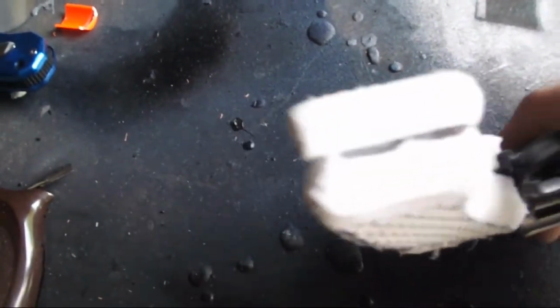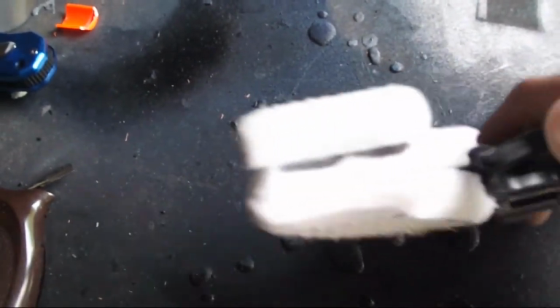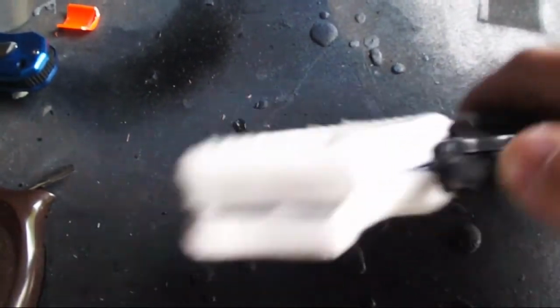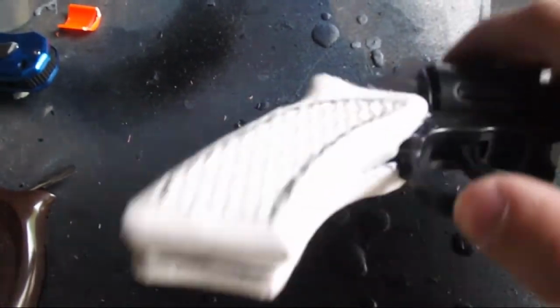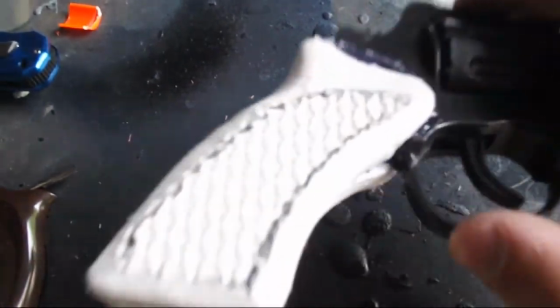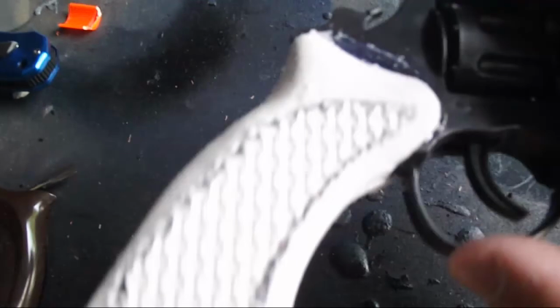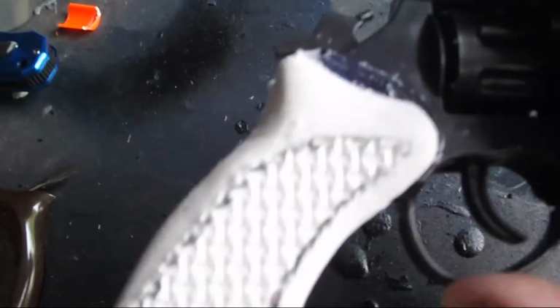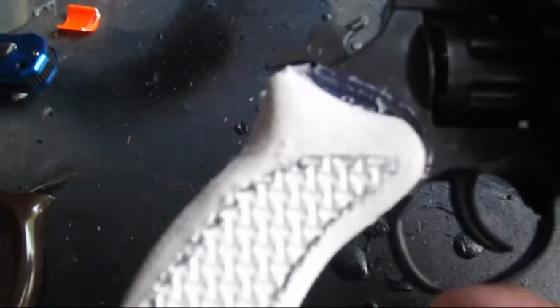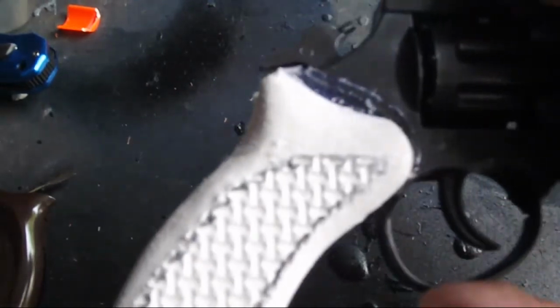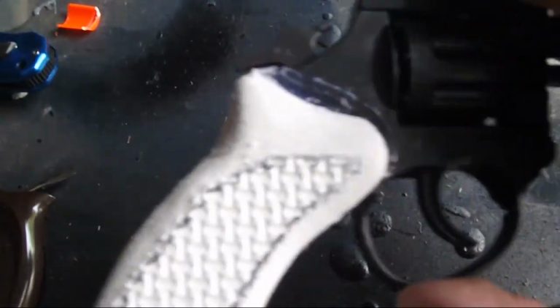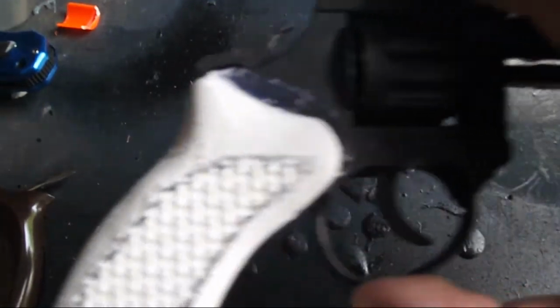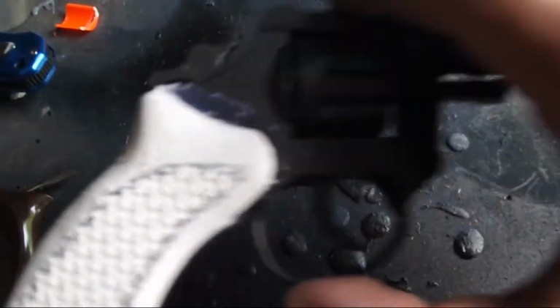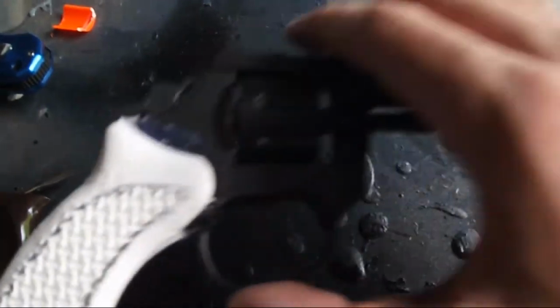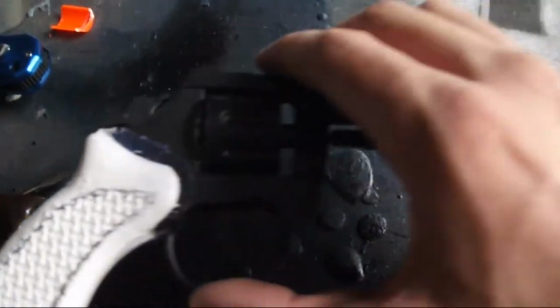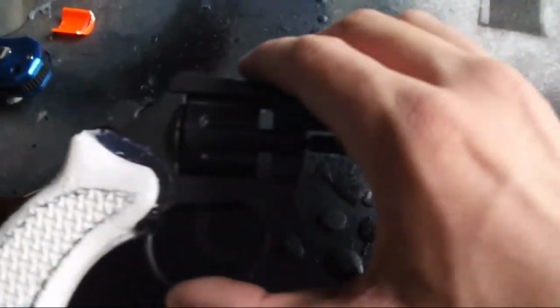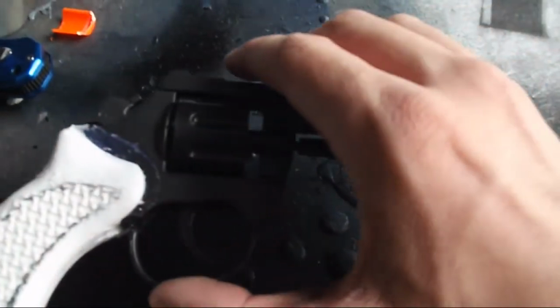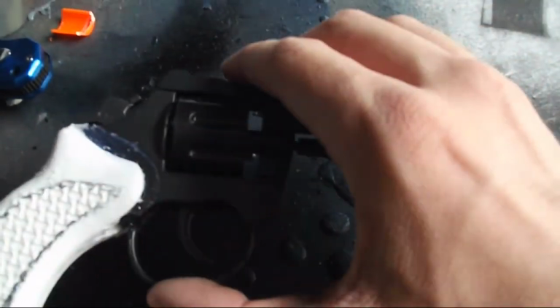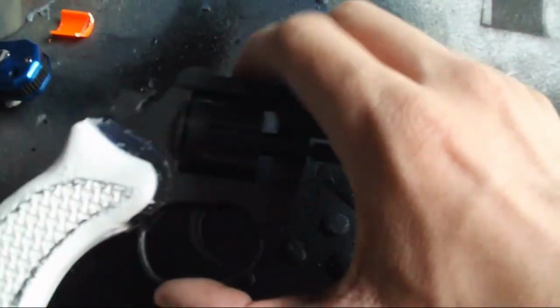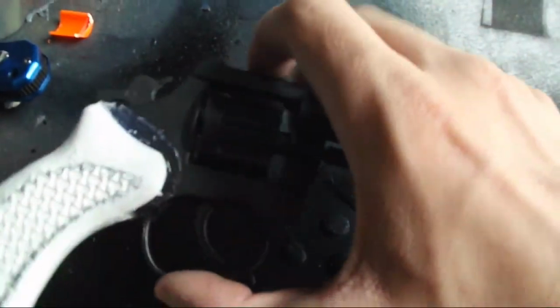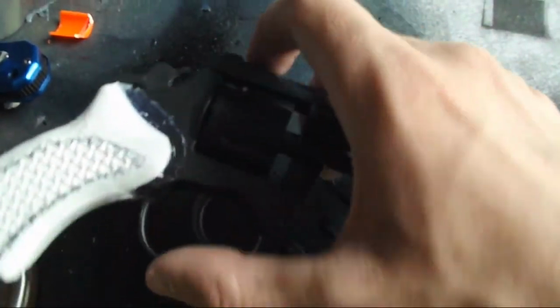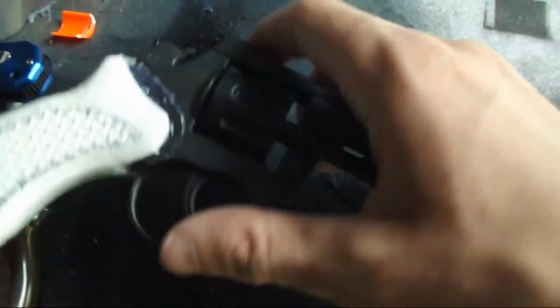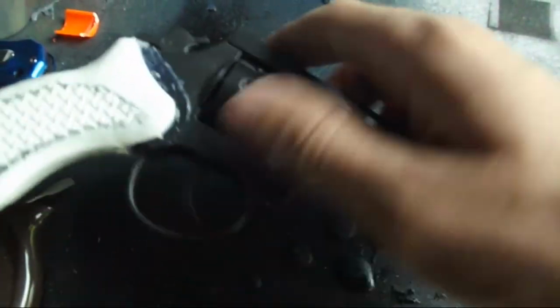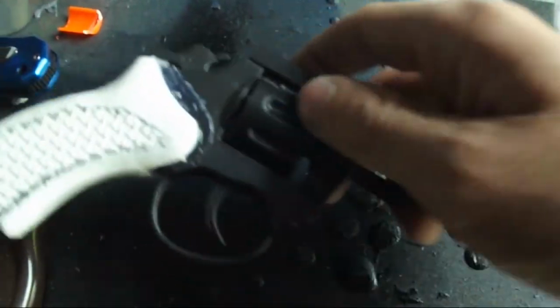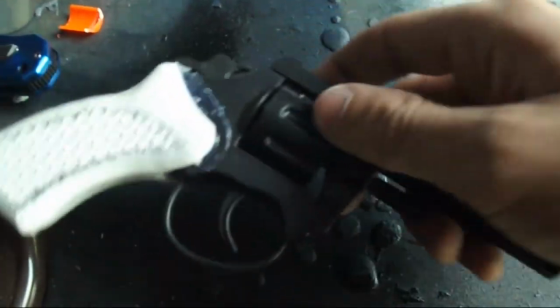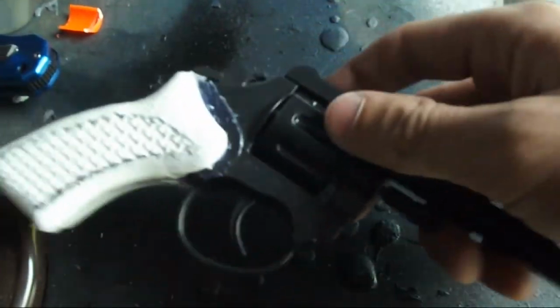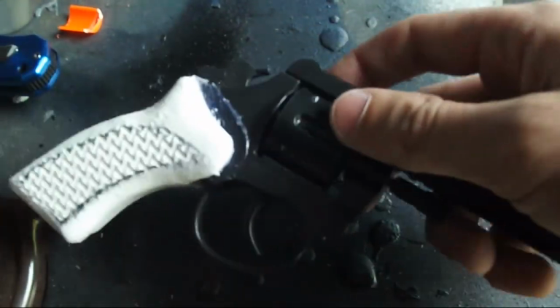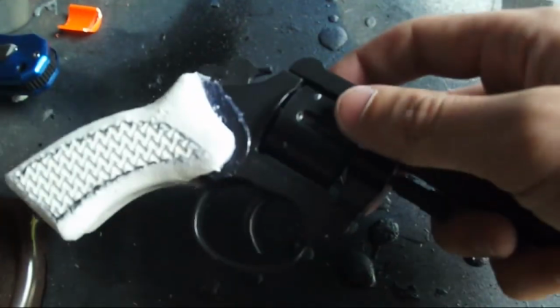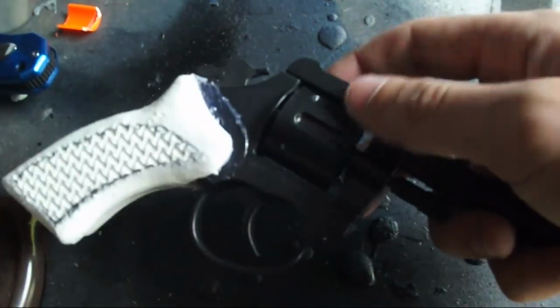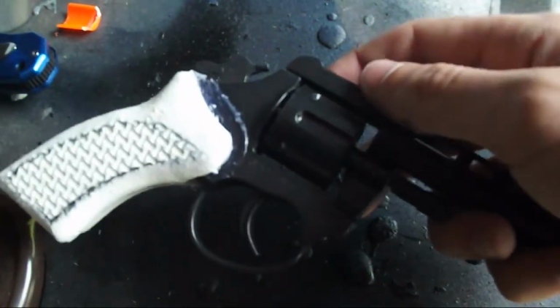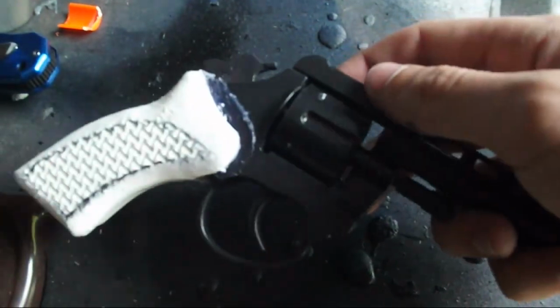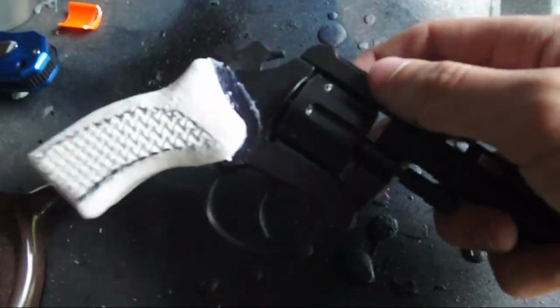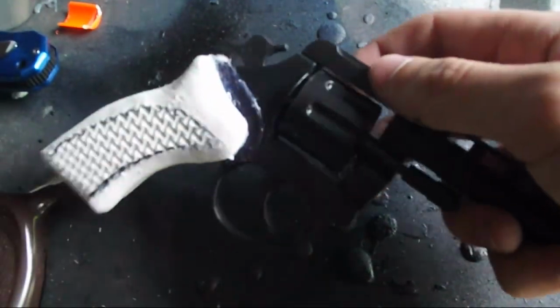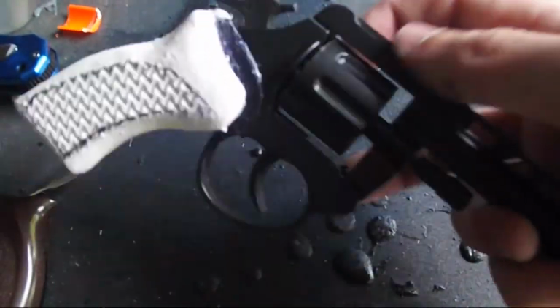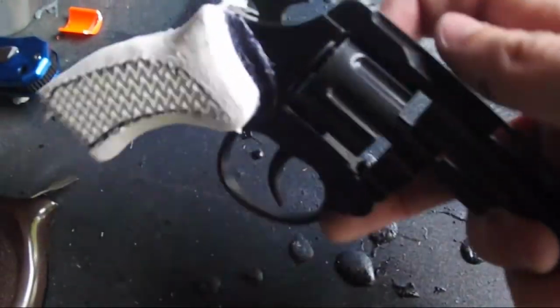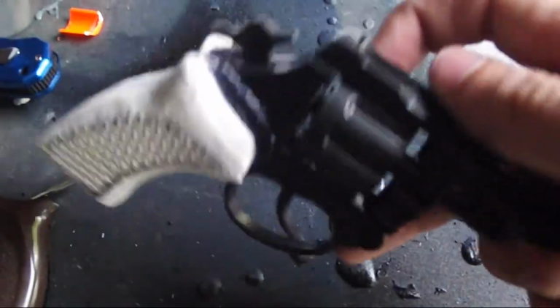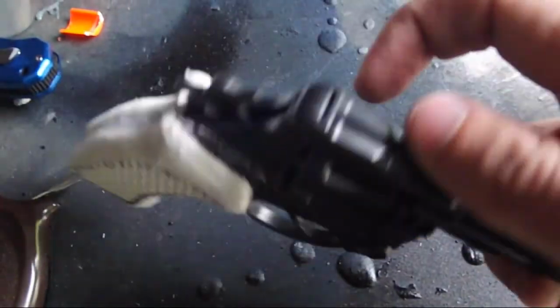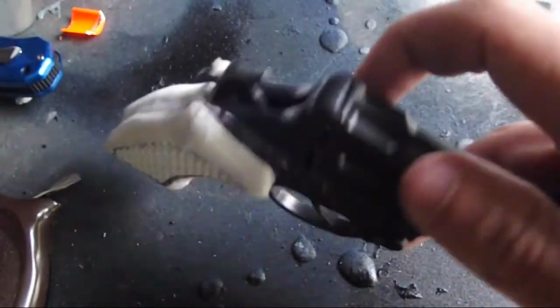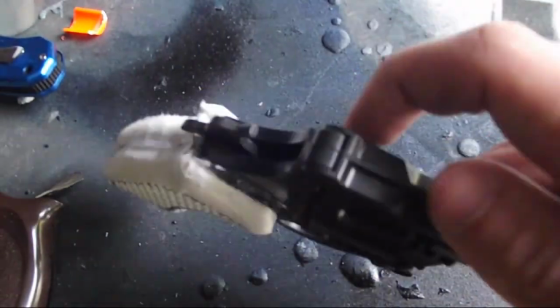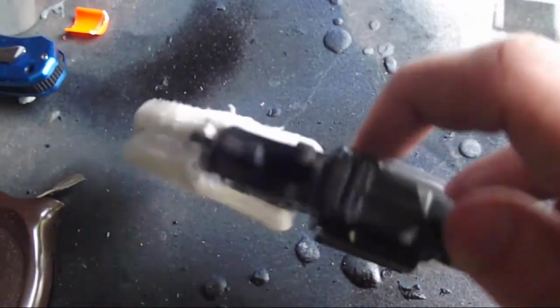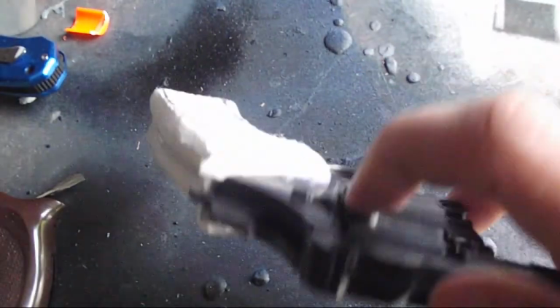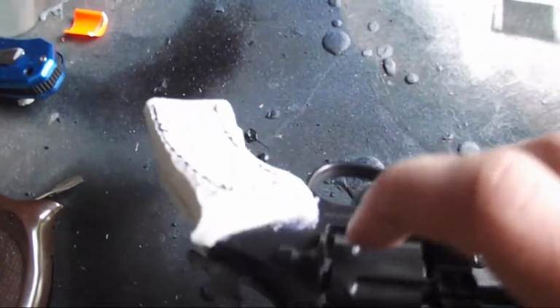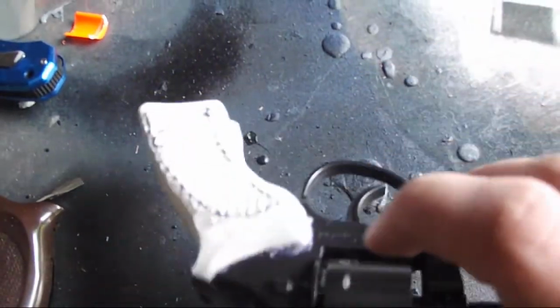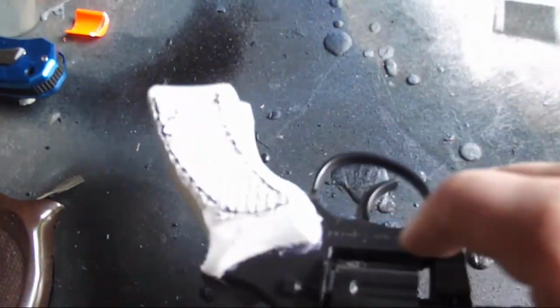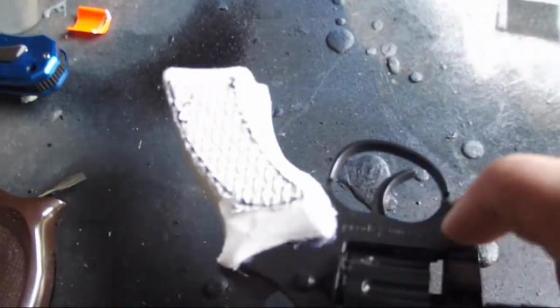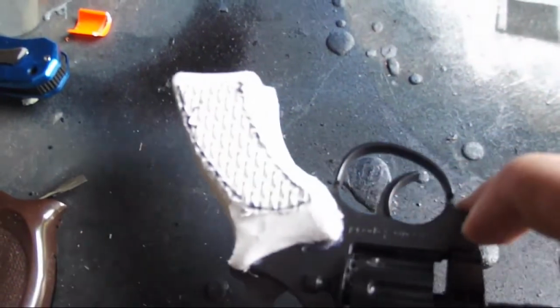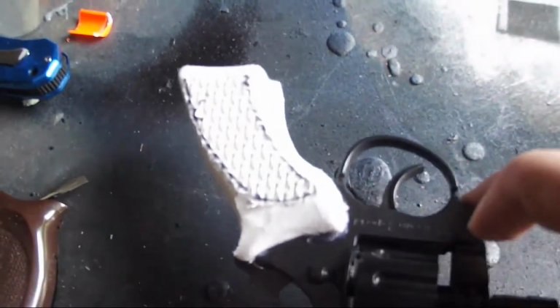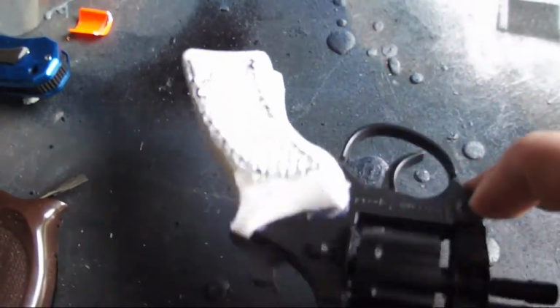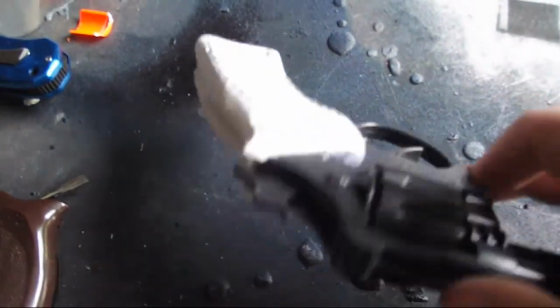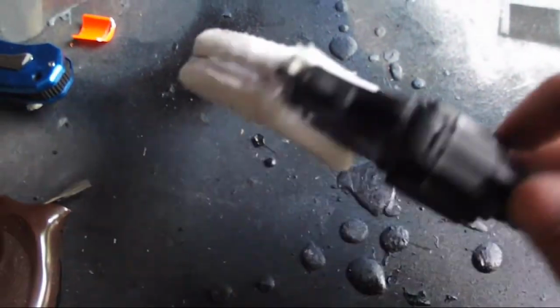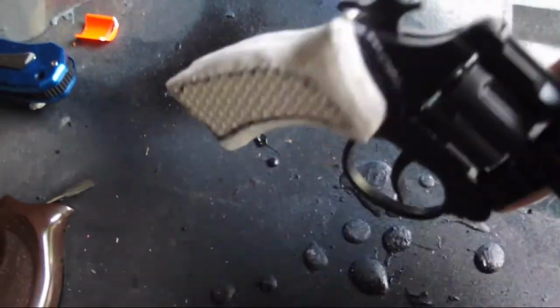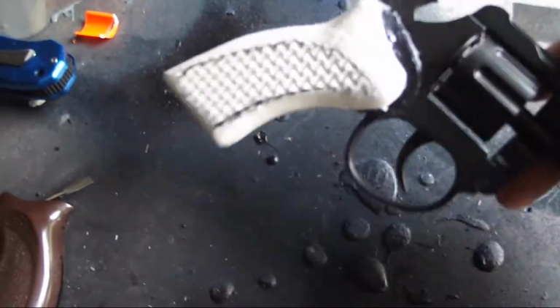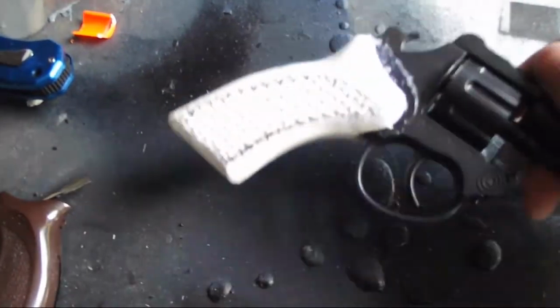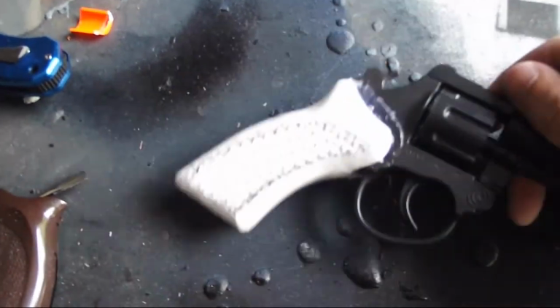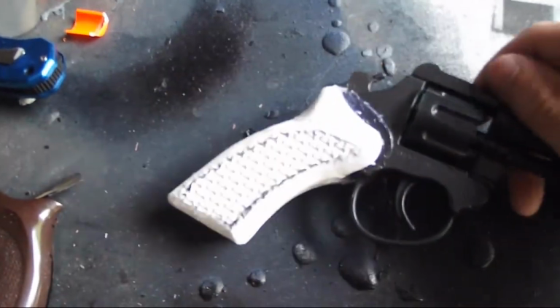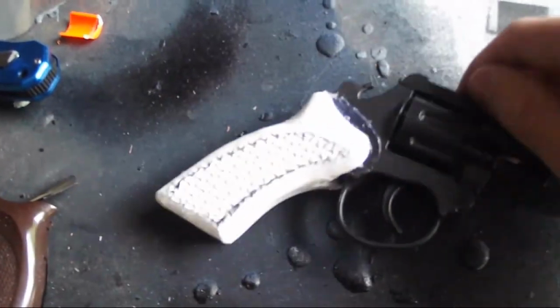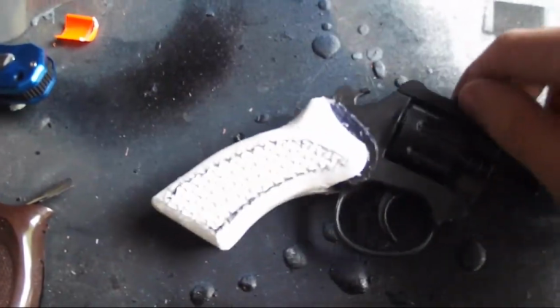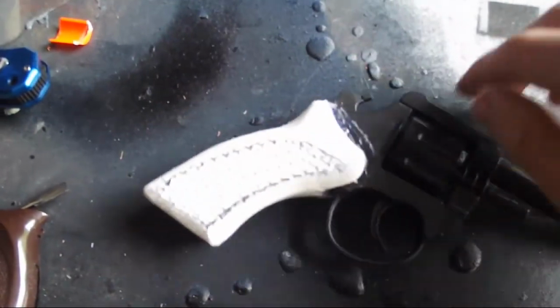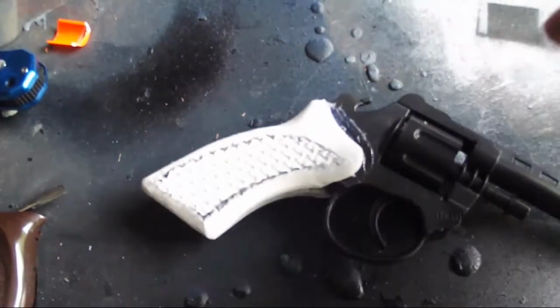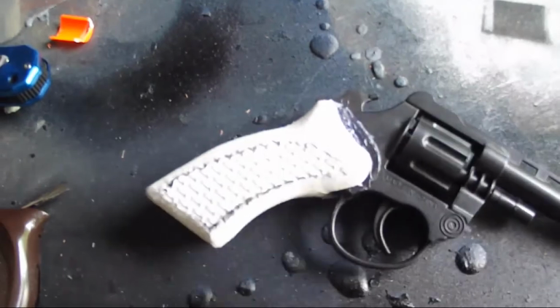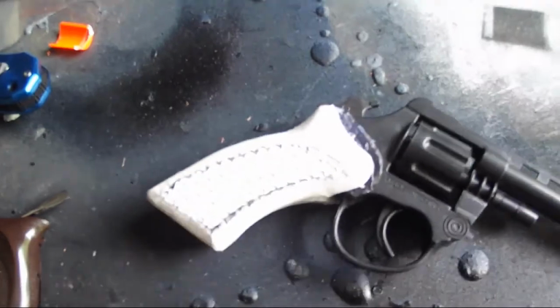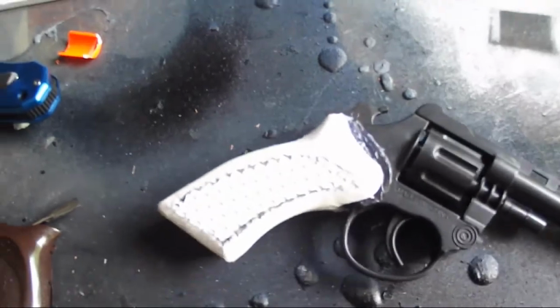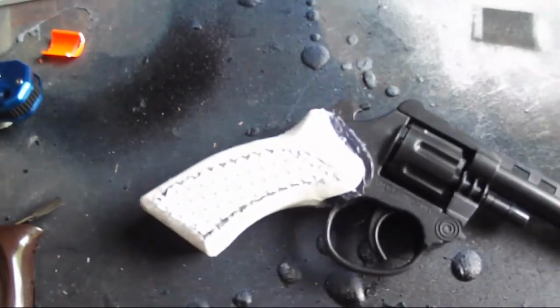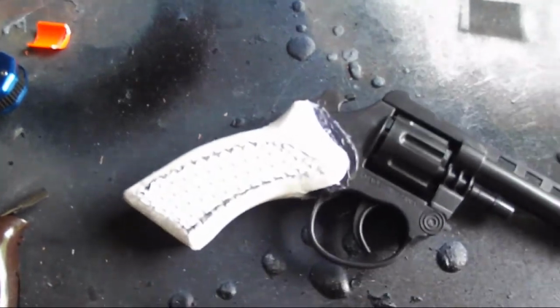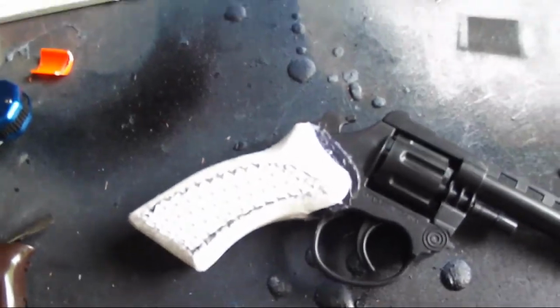Hot glue the handles together, then dremel them to make them look proper depending on what you like.